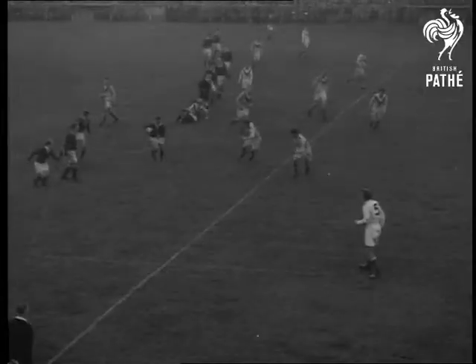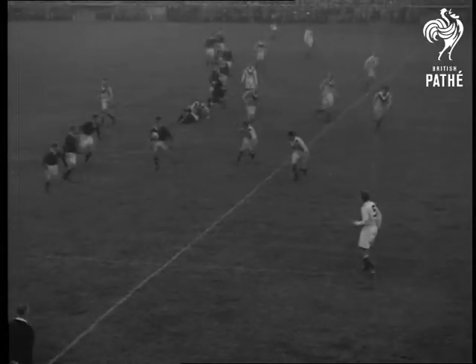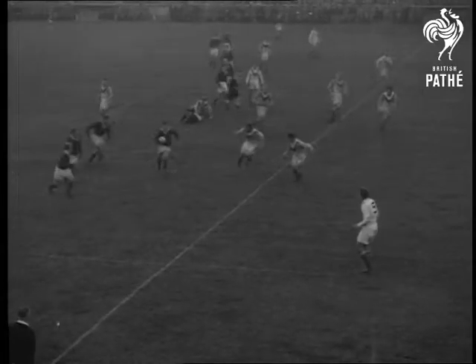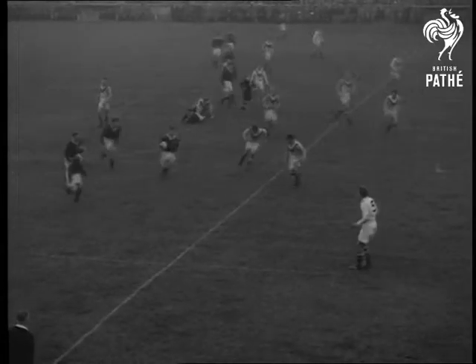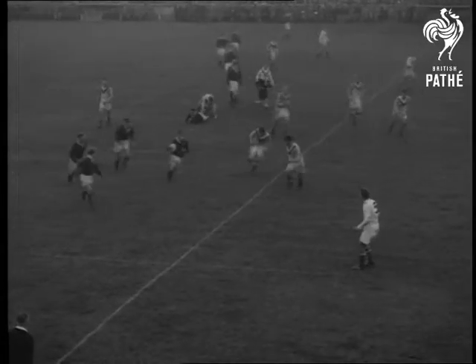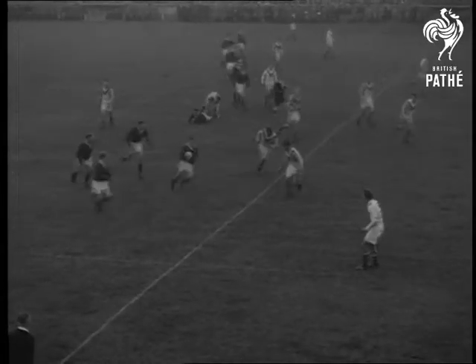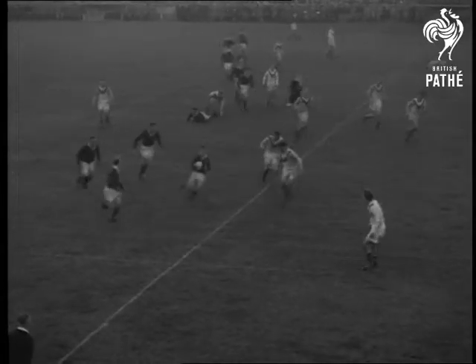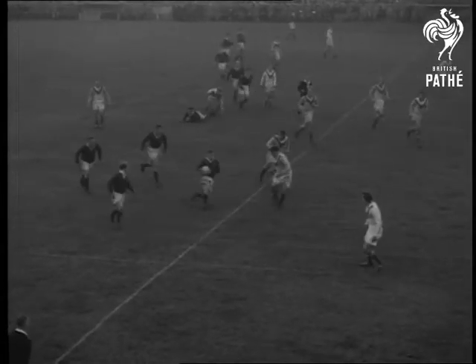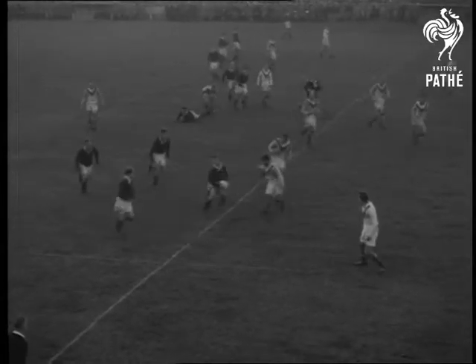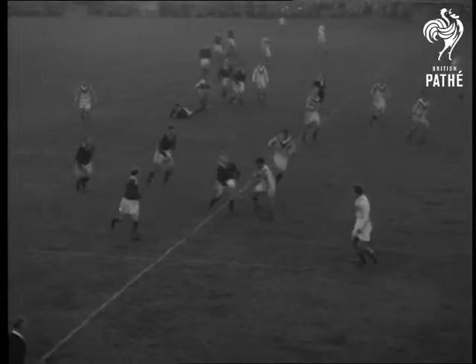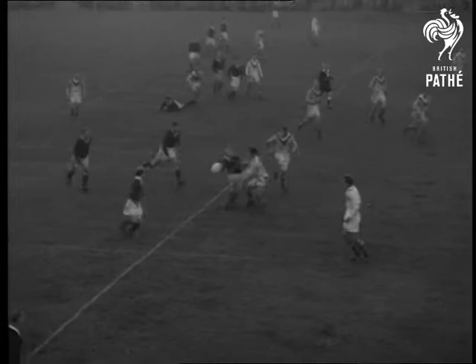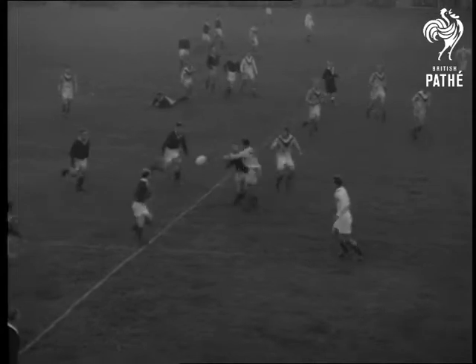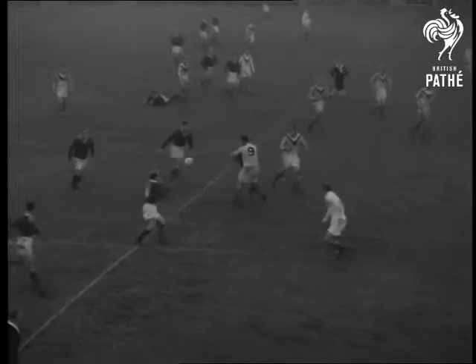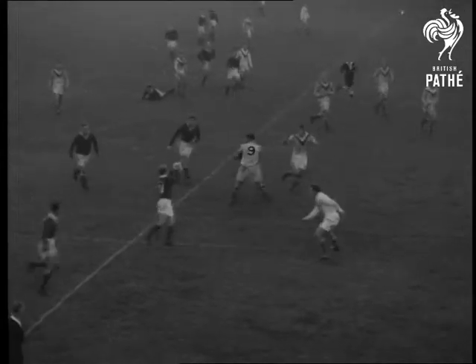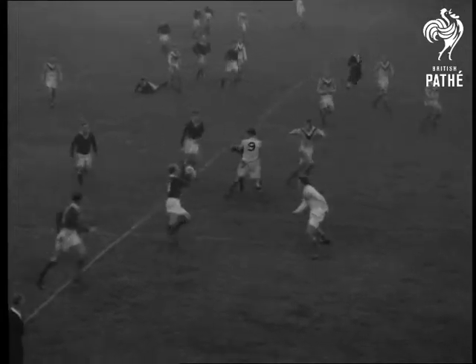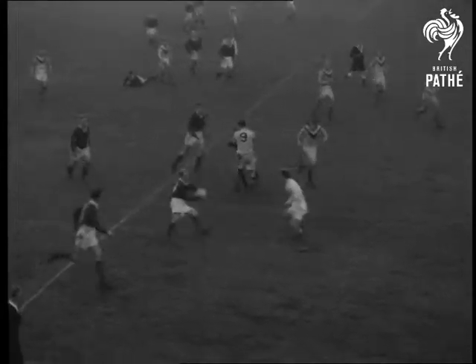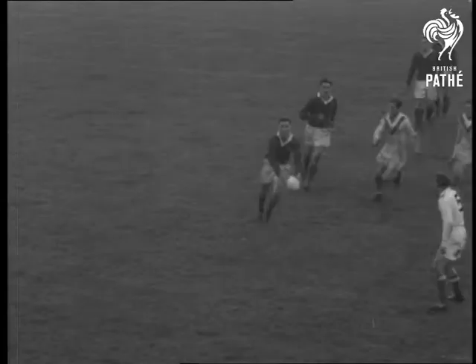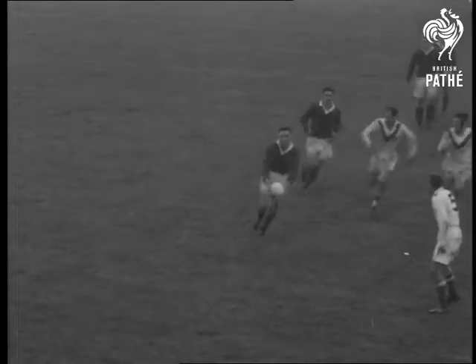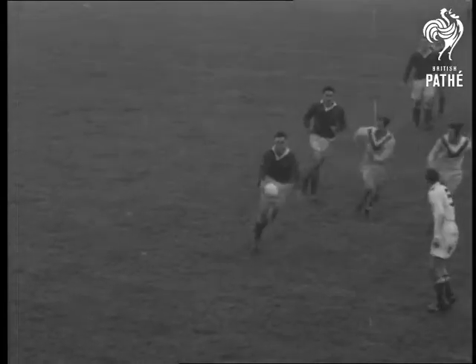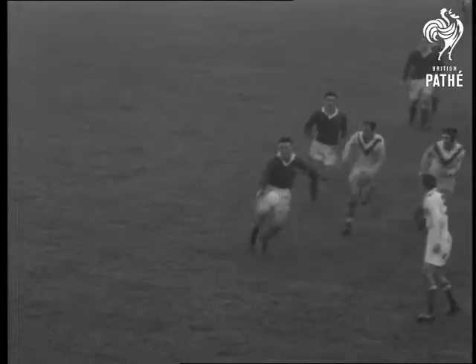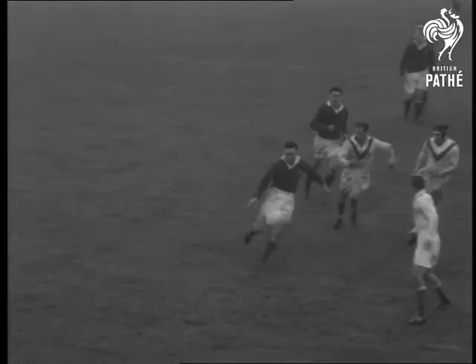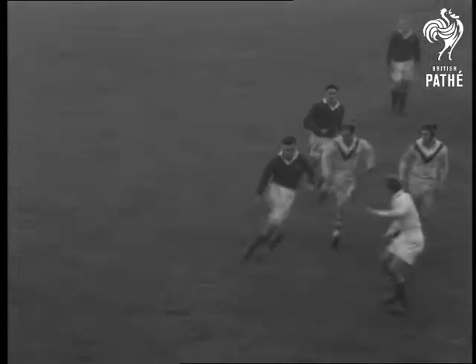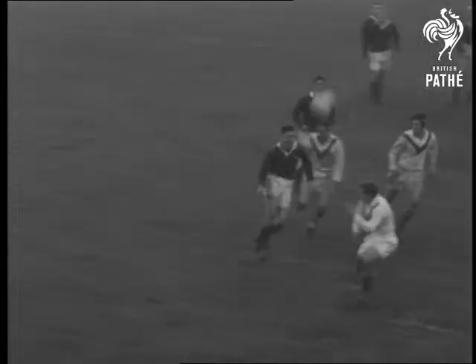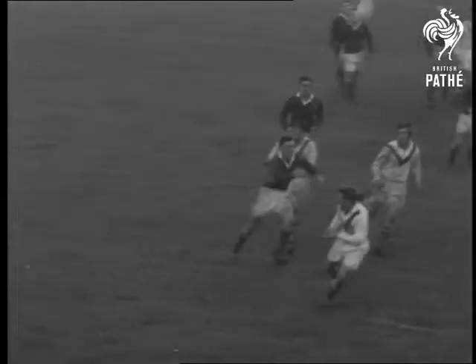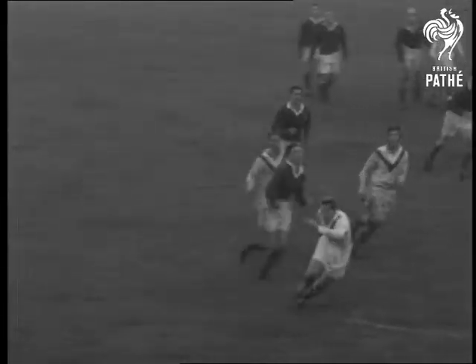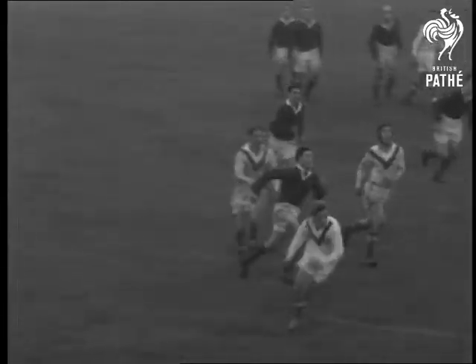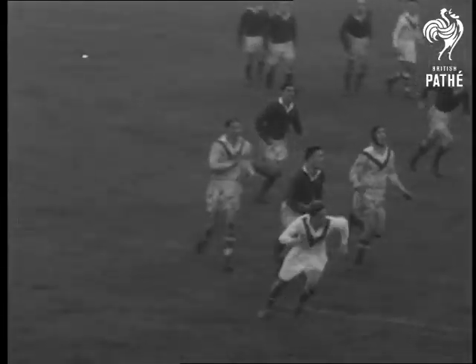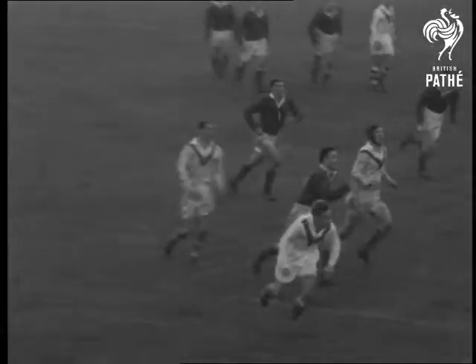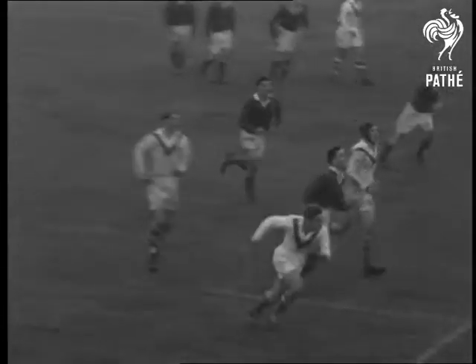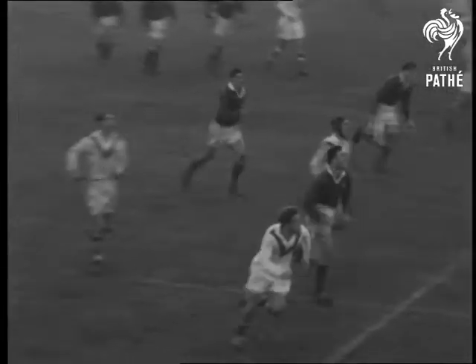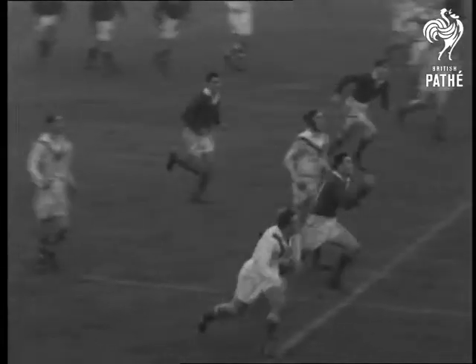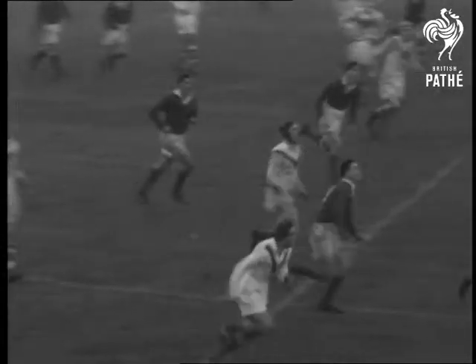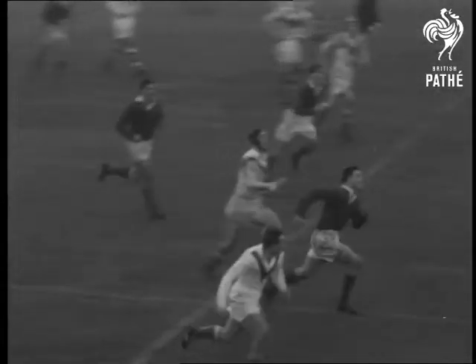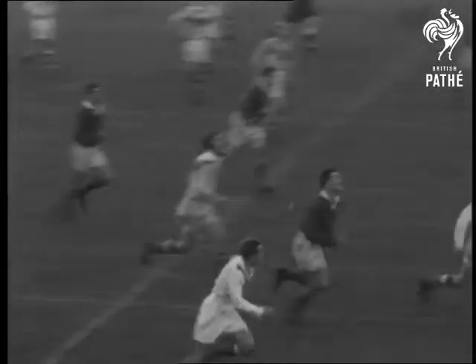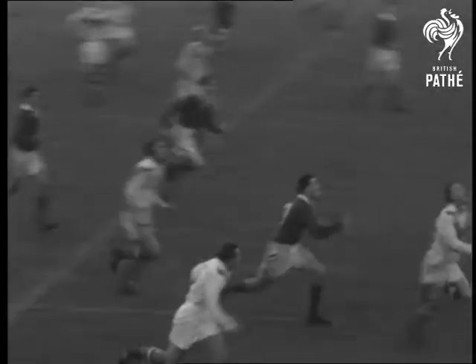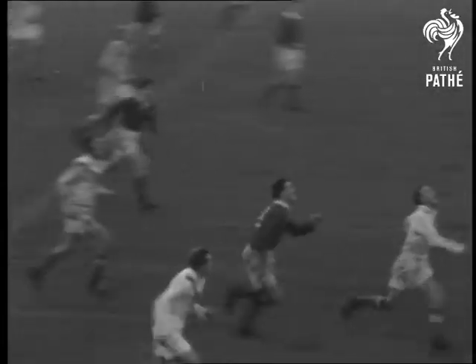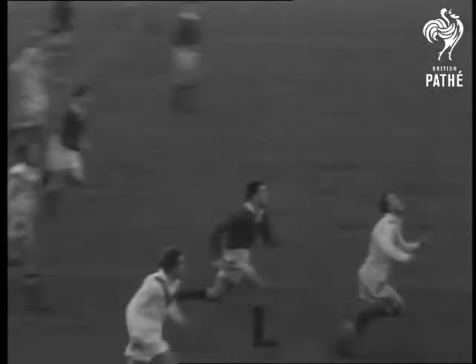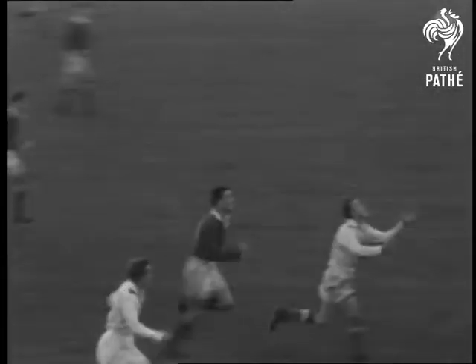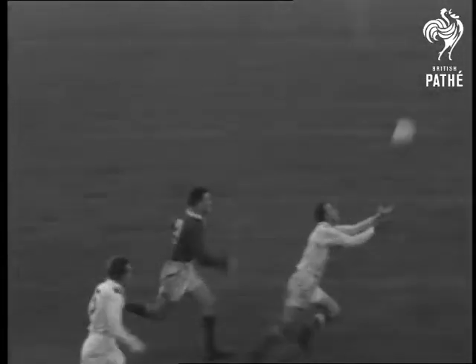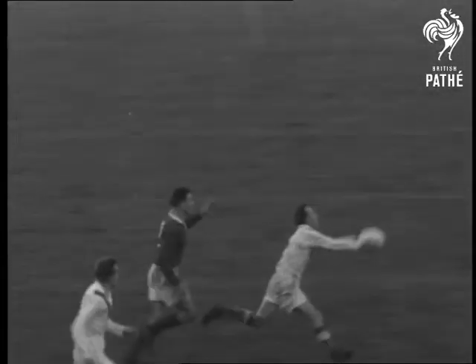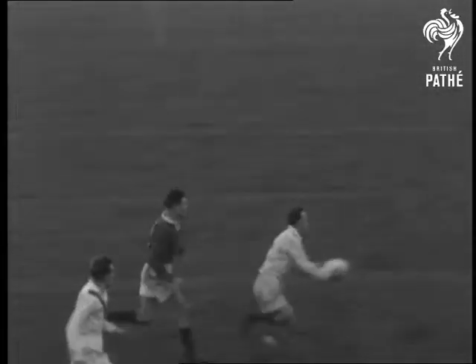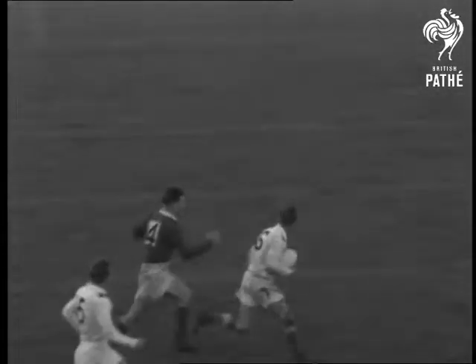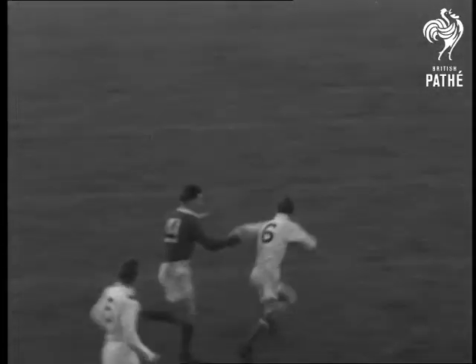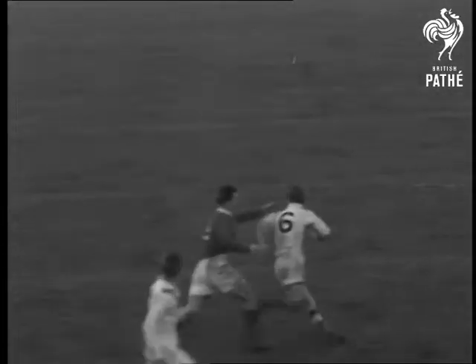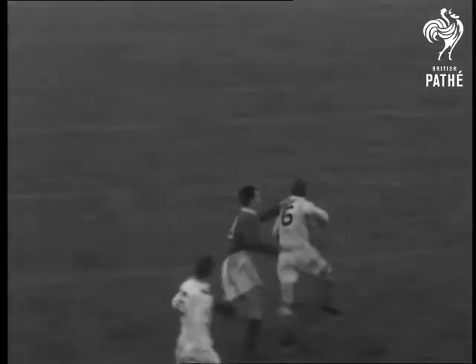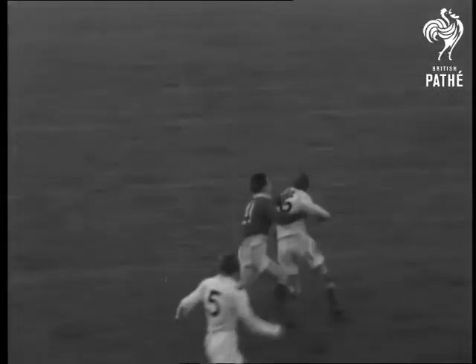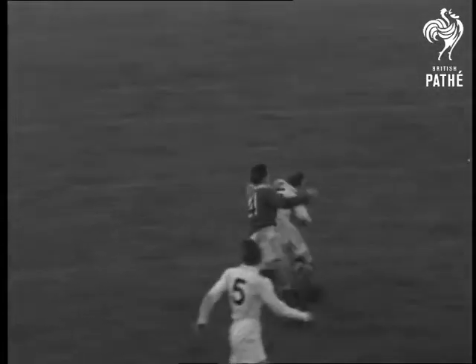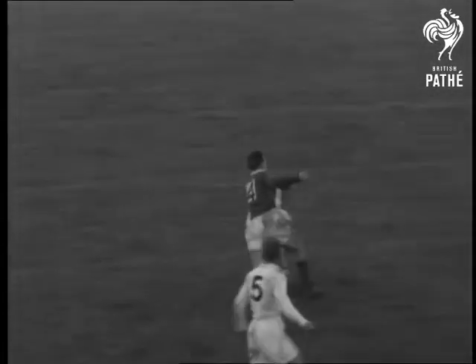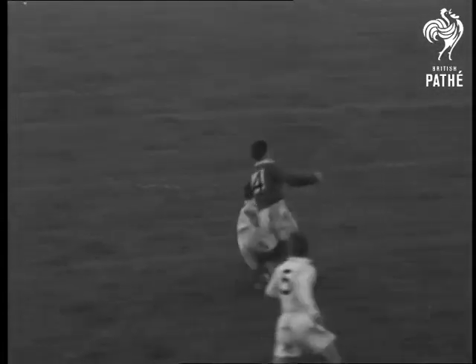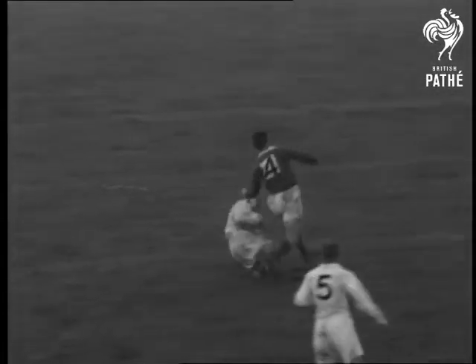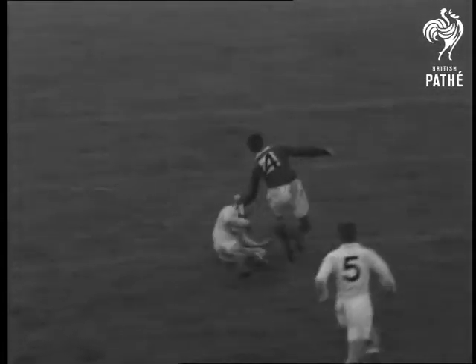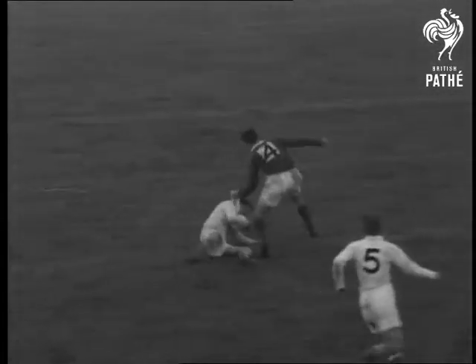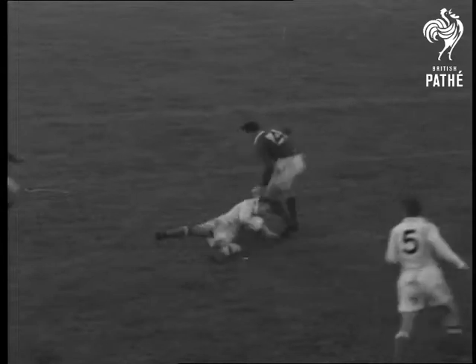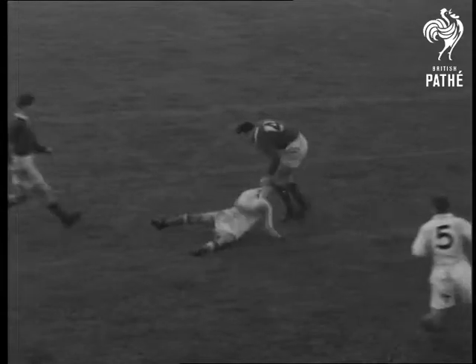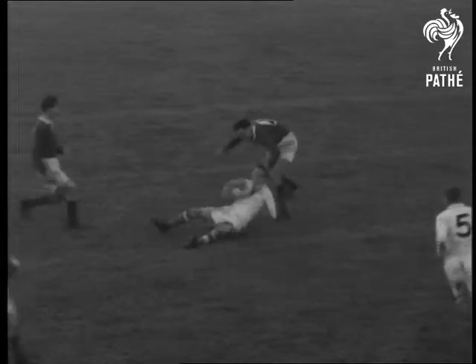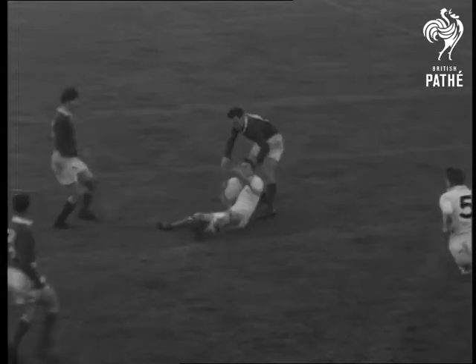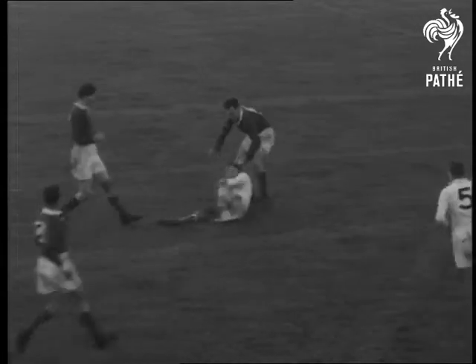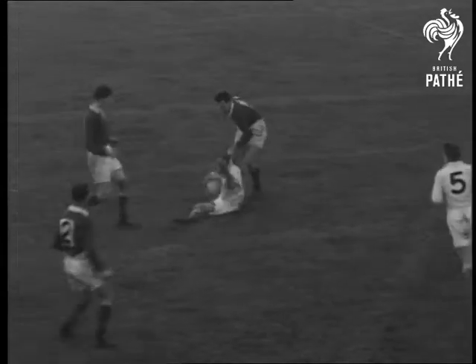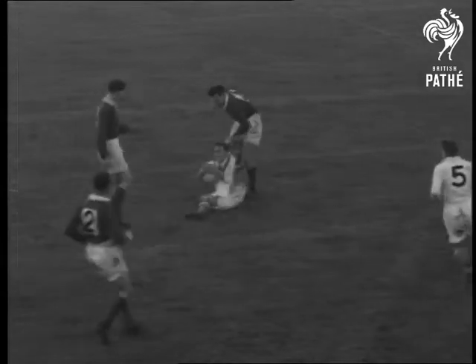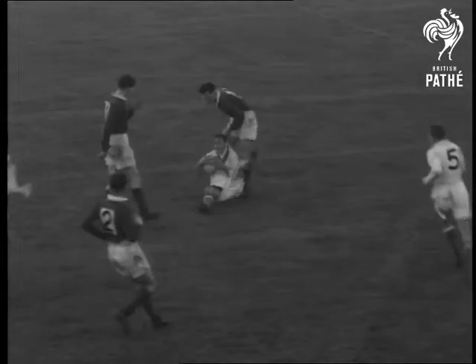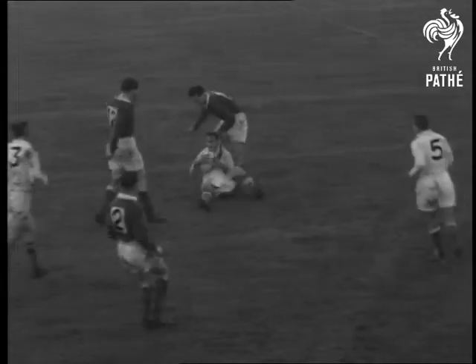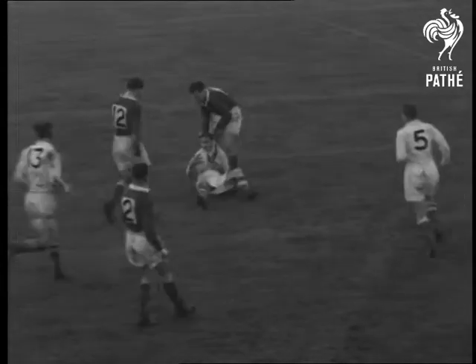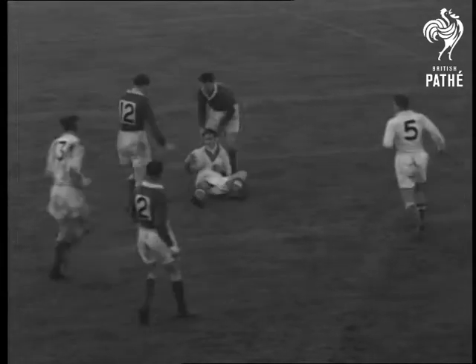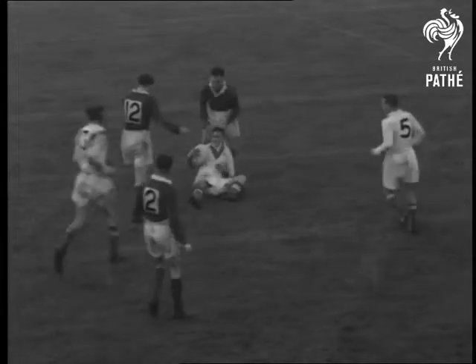Here comes another attack from the Welshmen. Gullick kicks ahead. Horn, England's captain, beats him to the ball, but Gullick brings him down by the scruff of the neck.